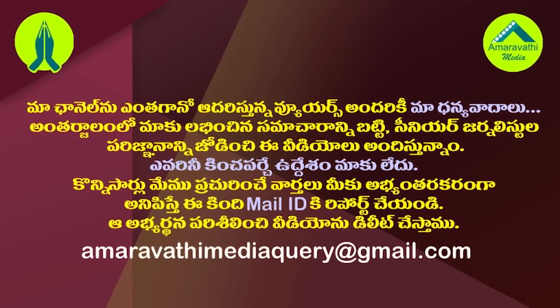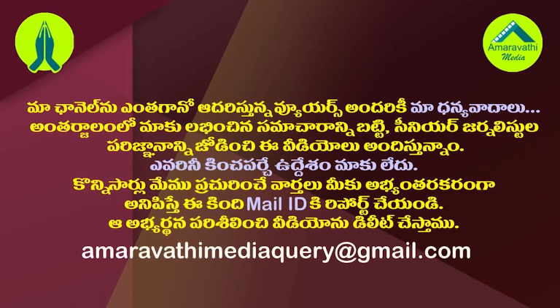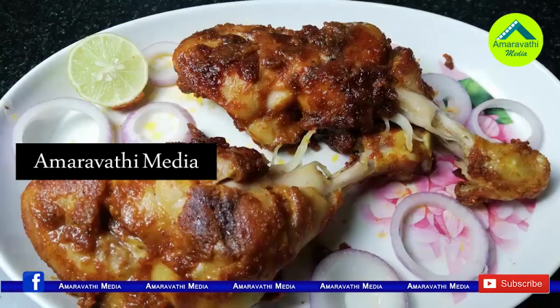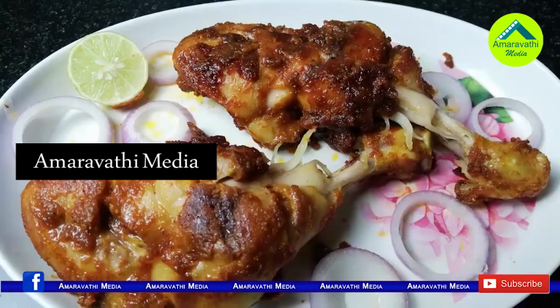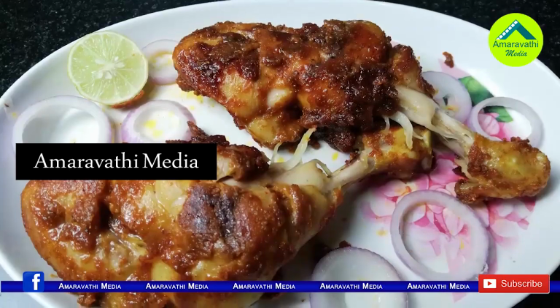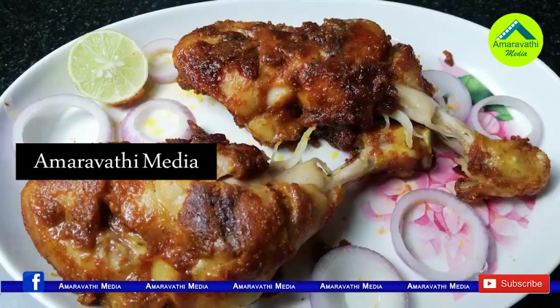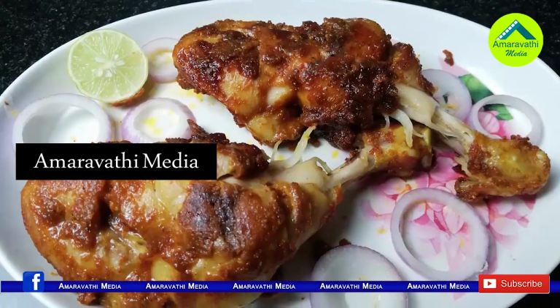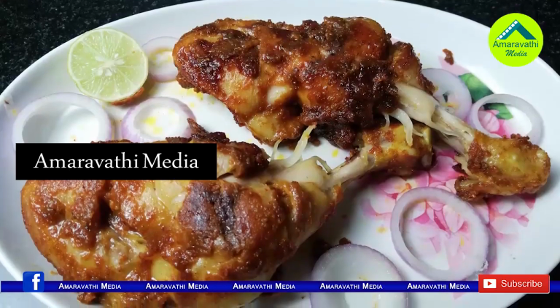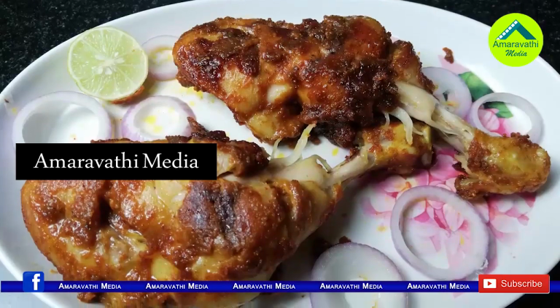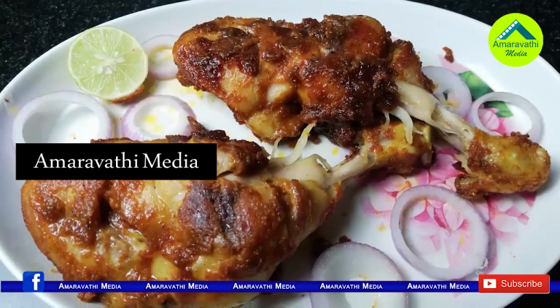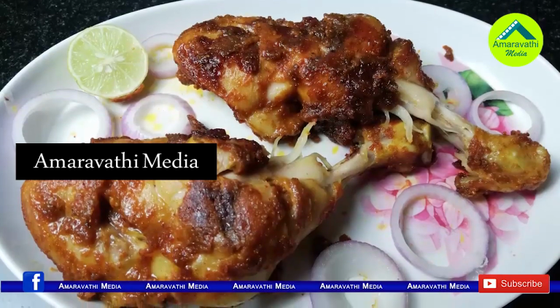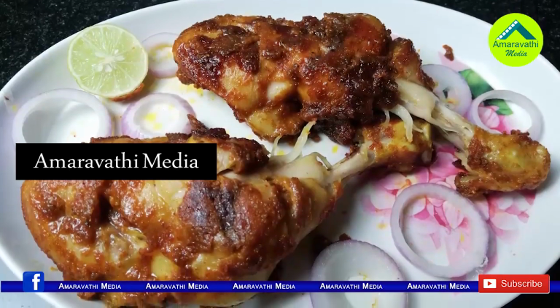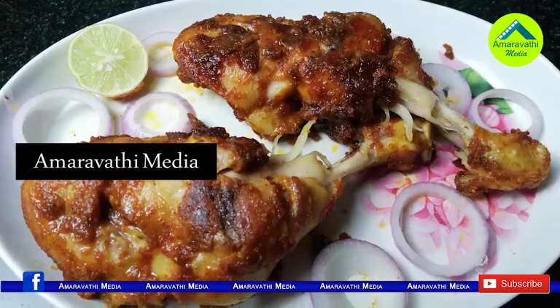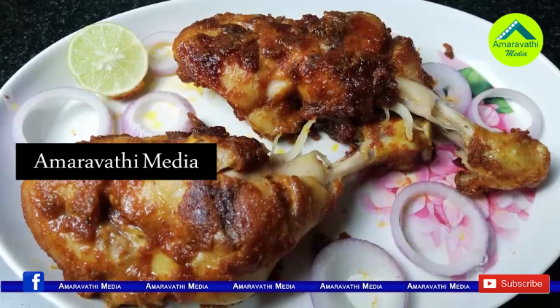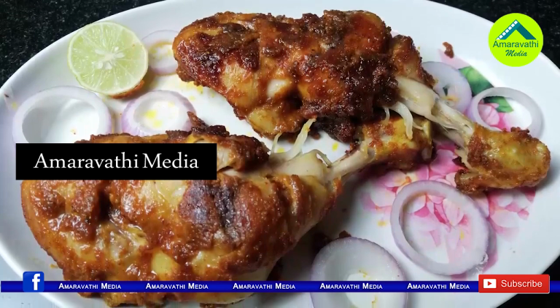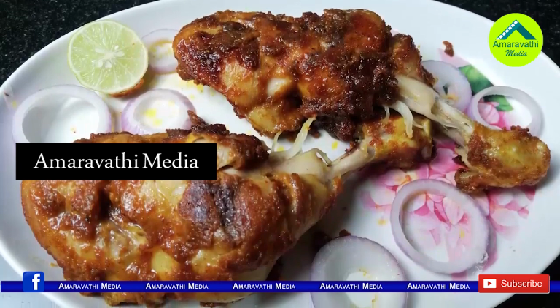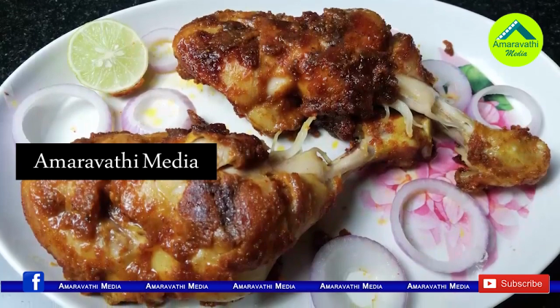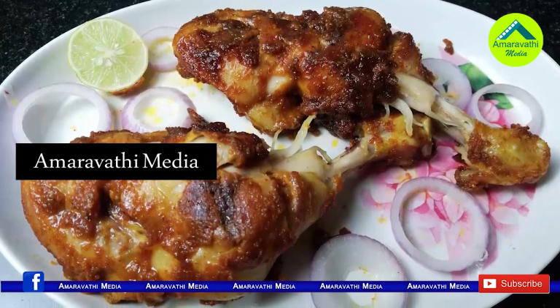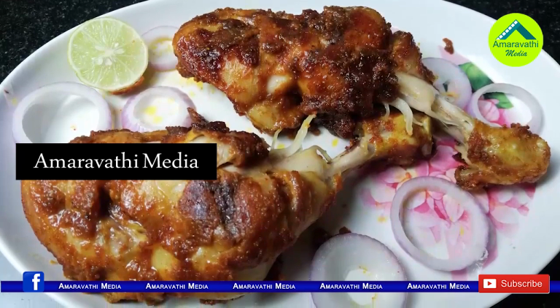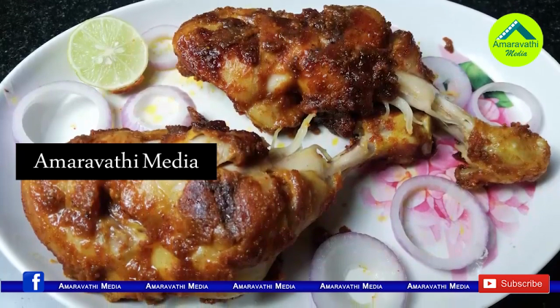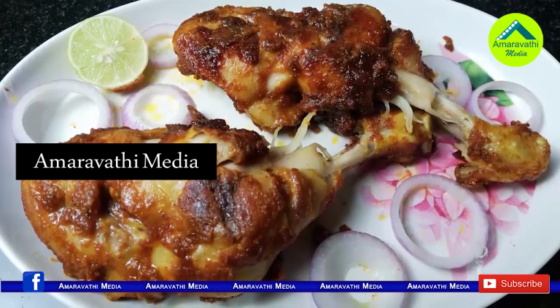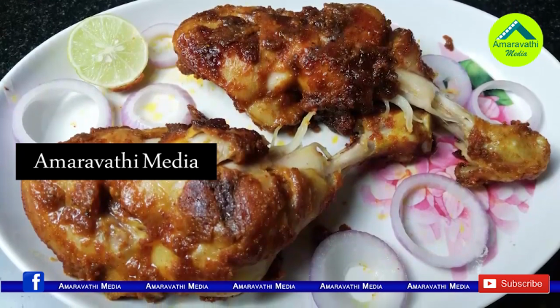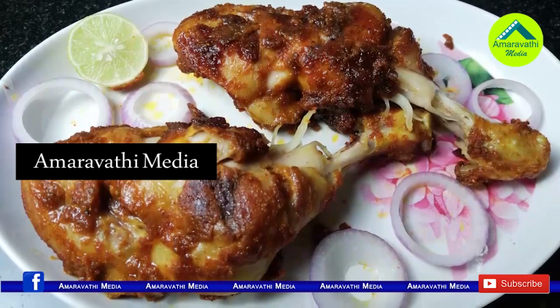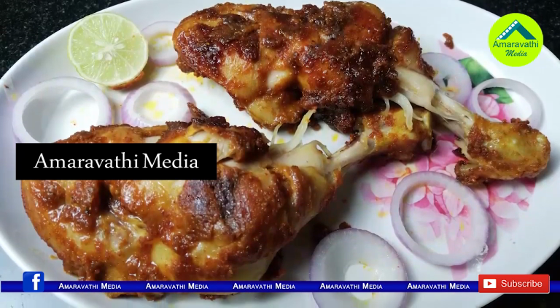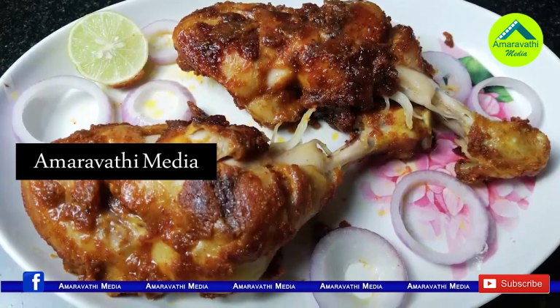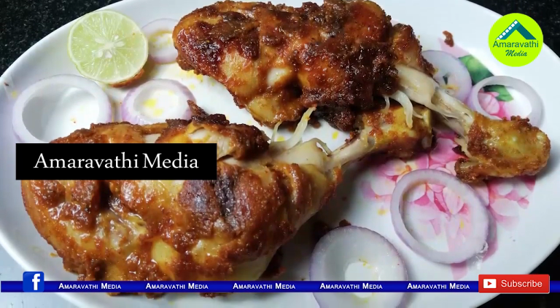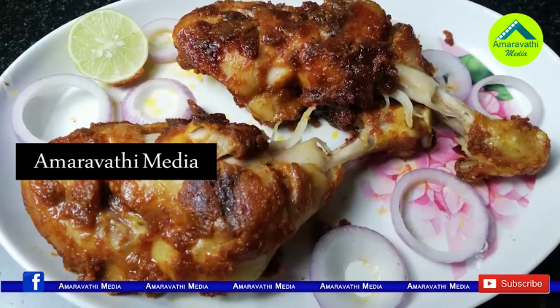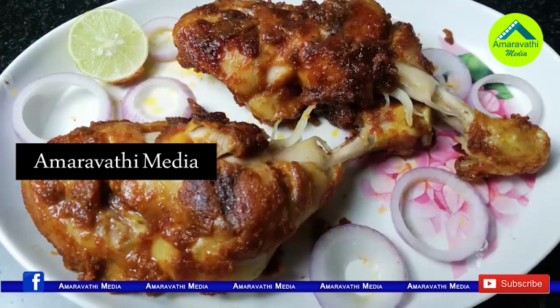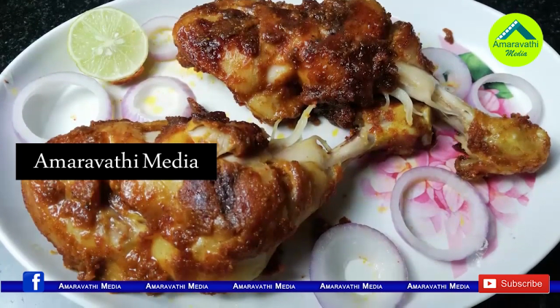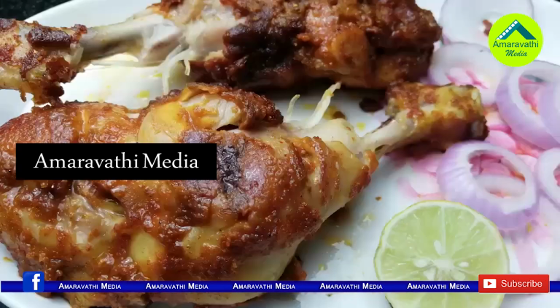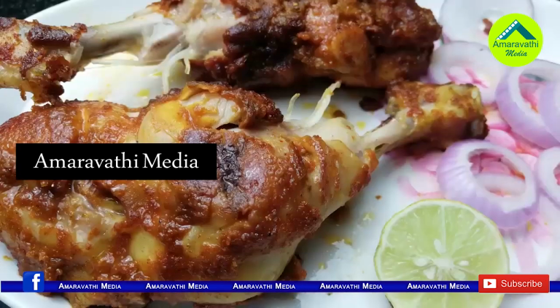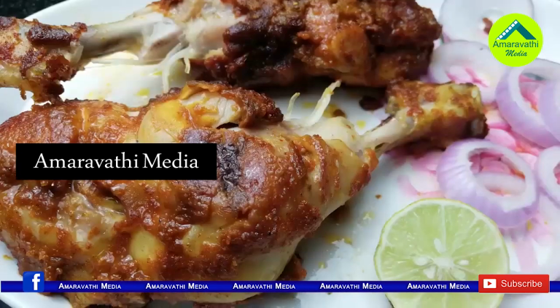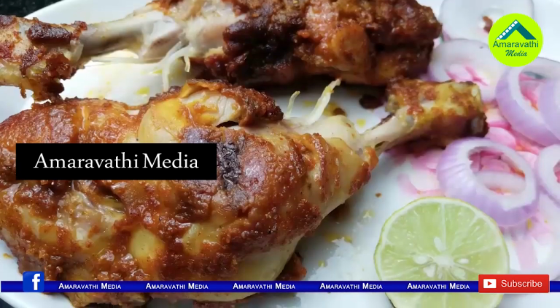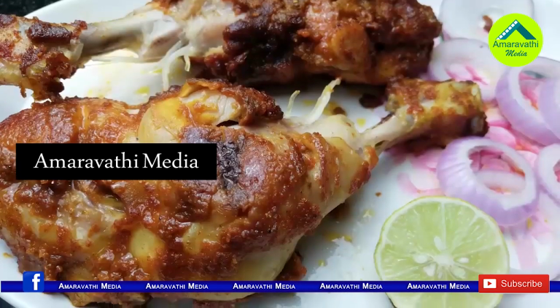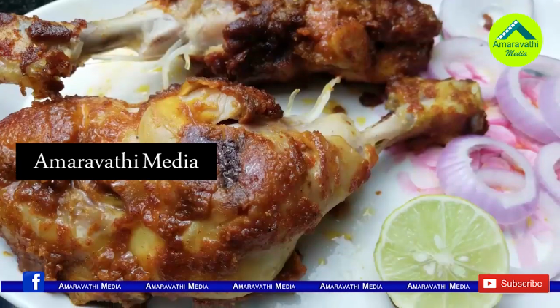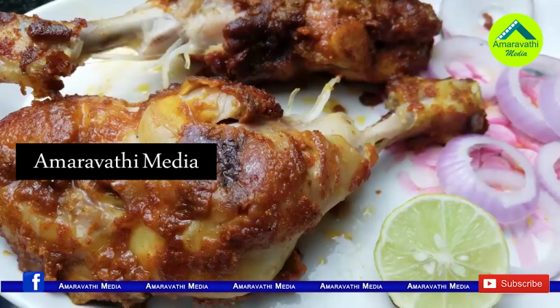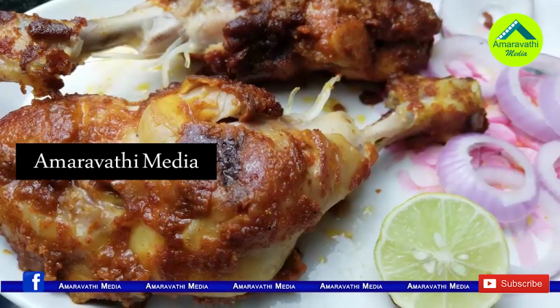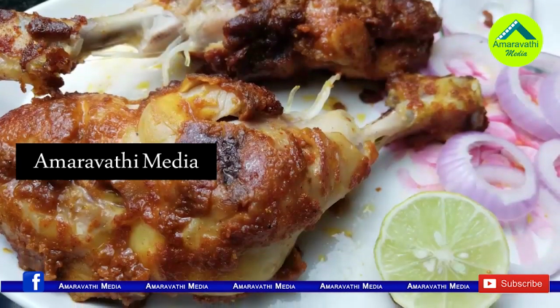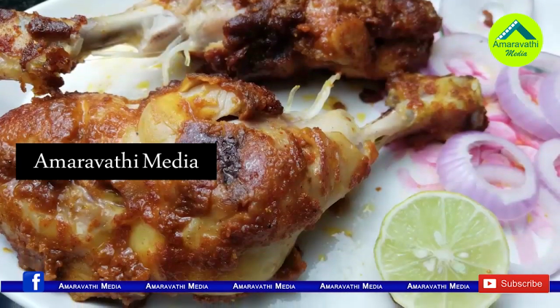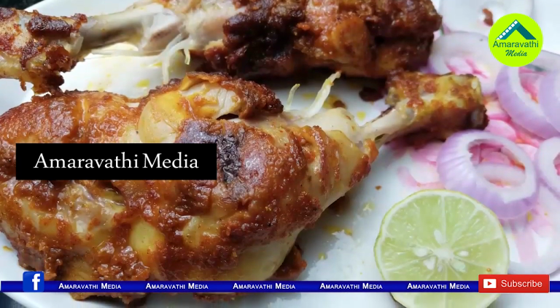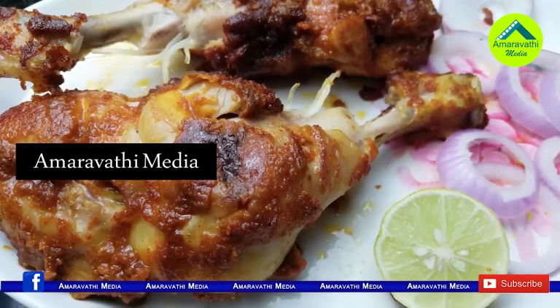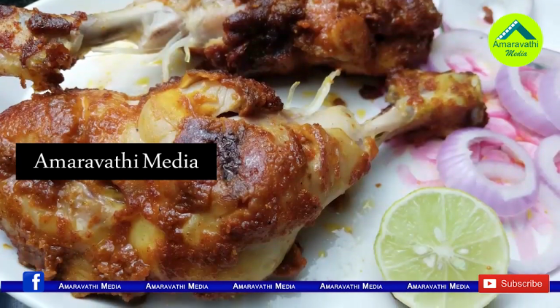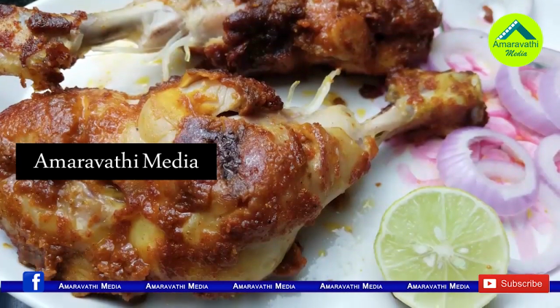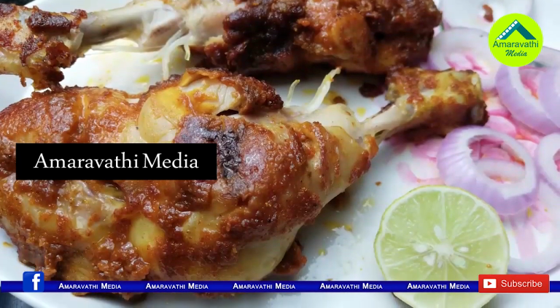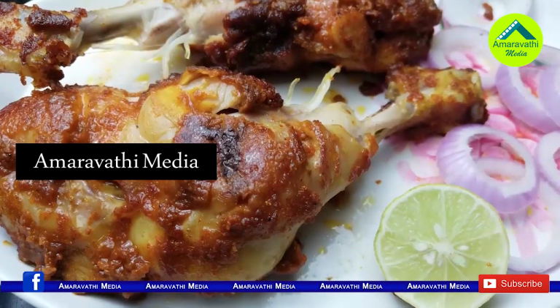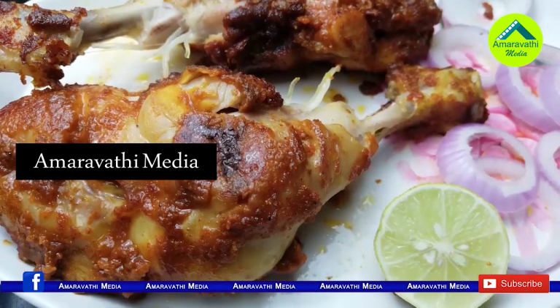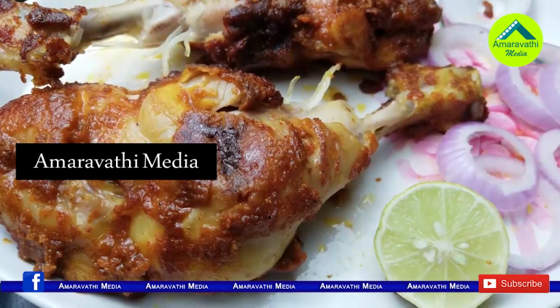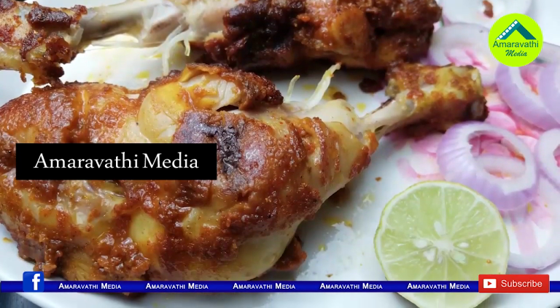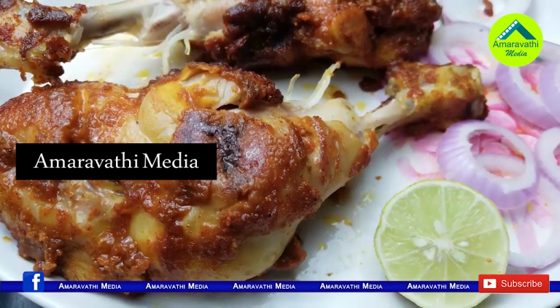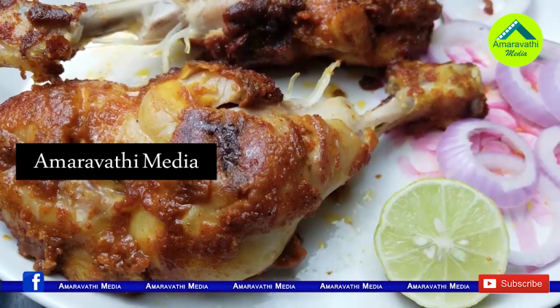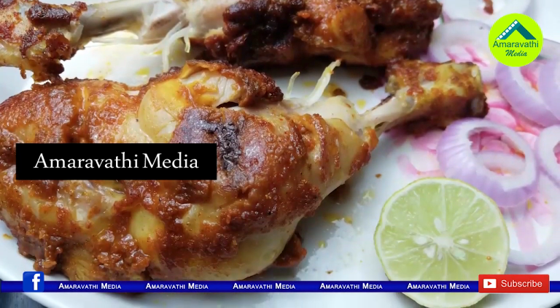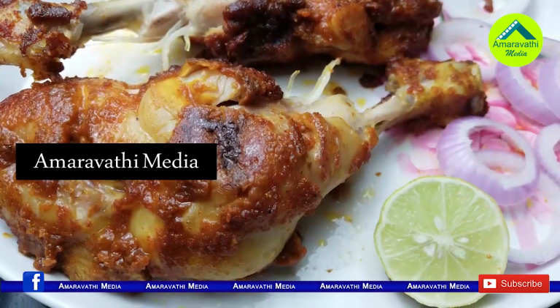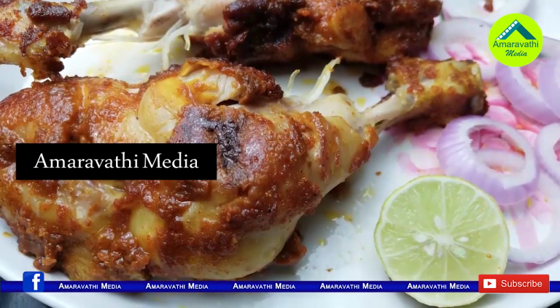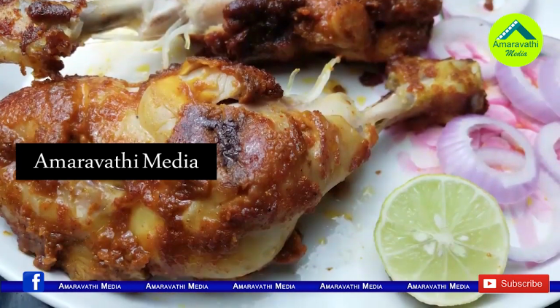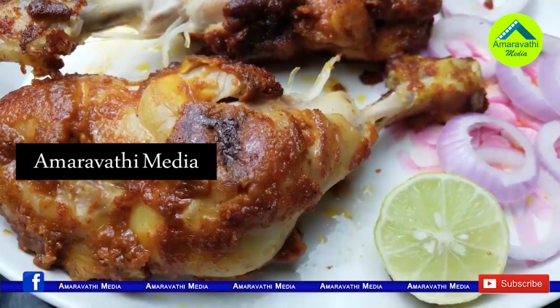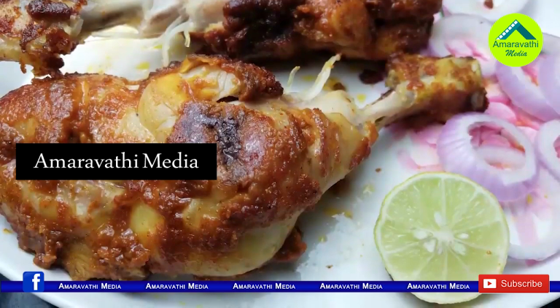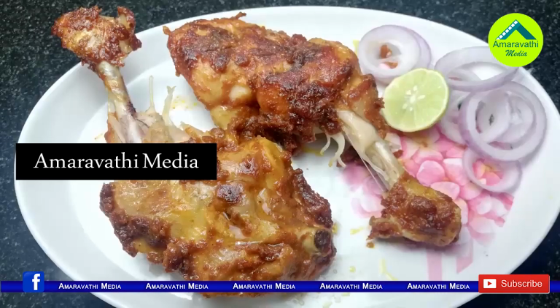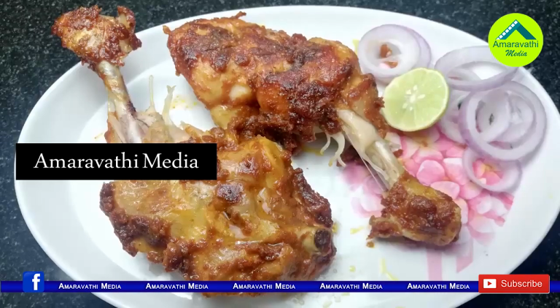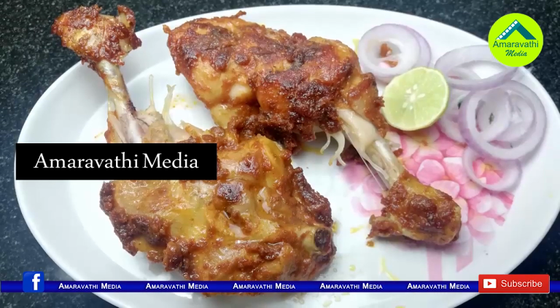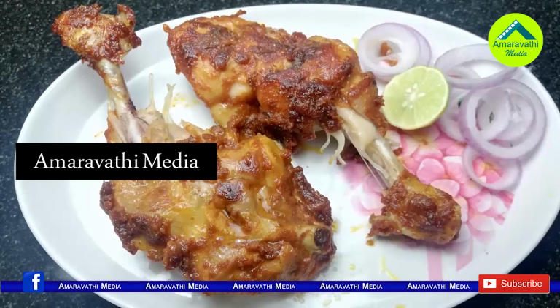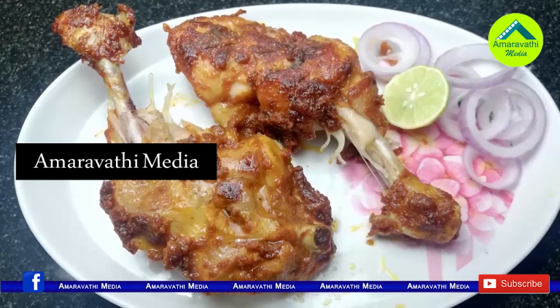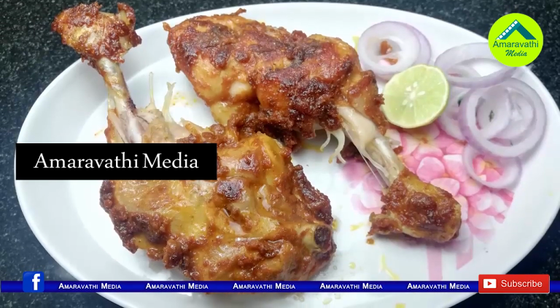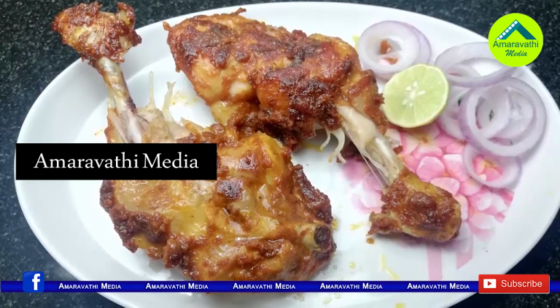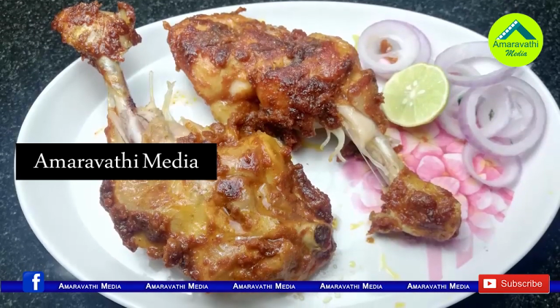Simple, tasty, easy chicken joints fry — I will show you how to do this chicken joint fry.